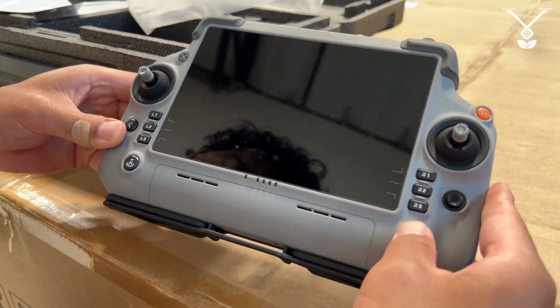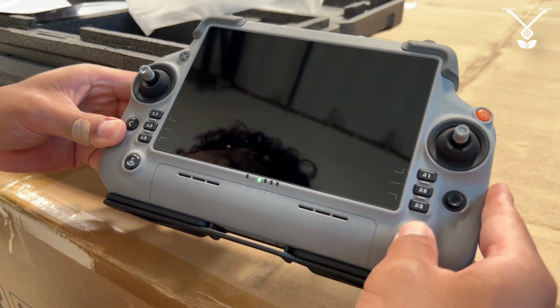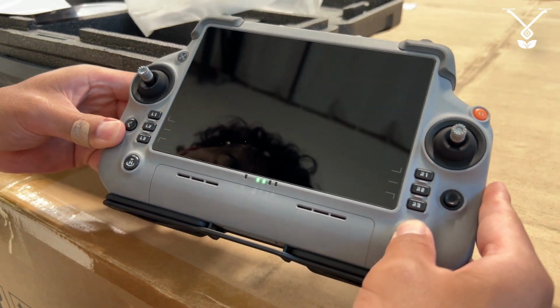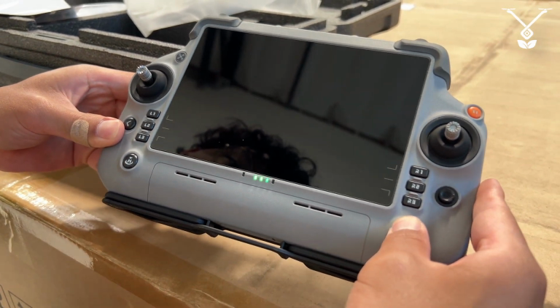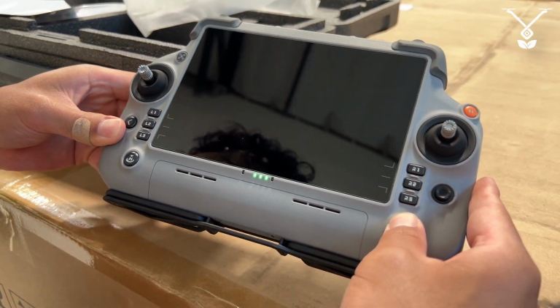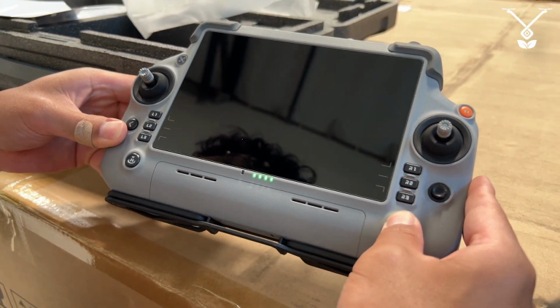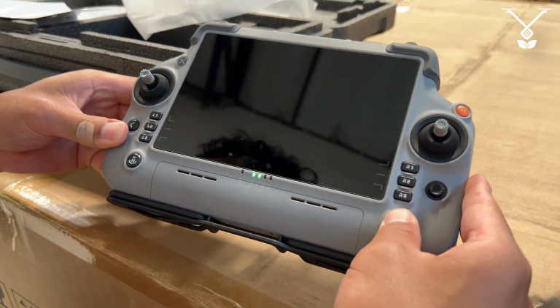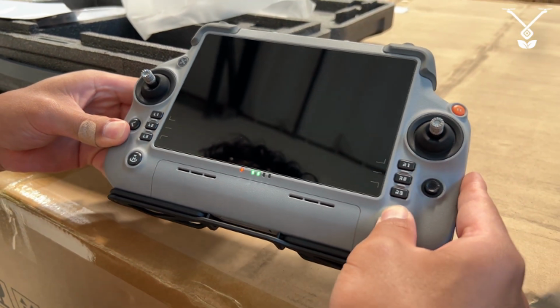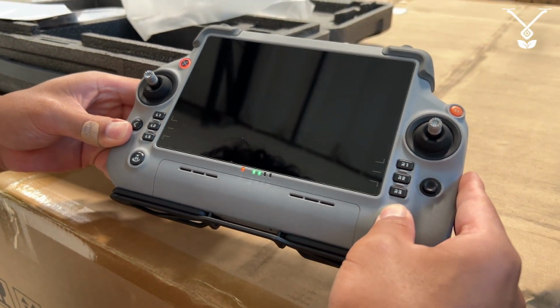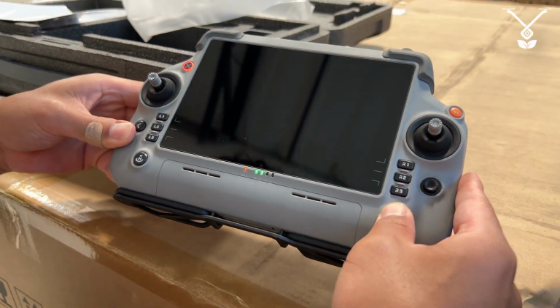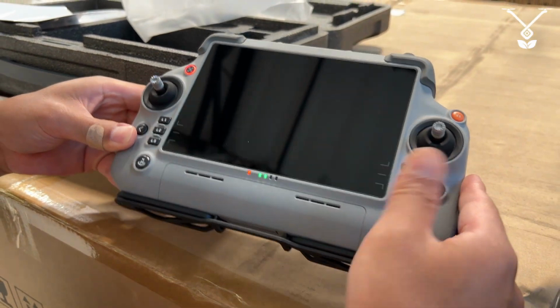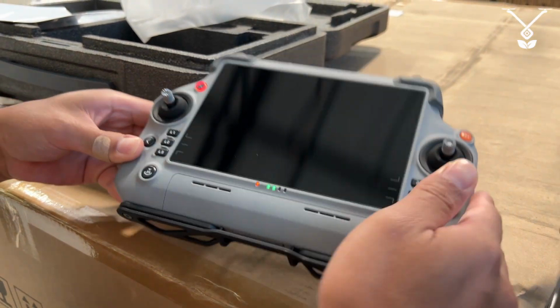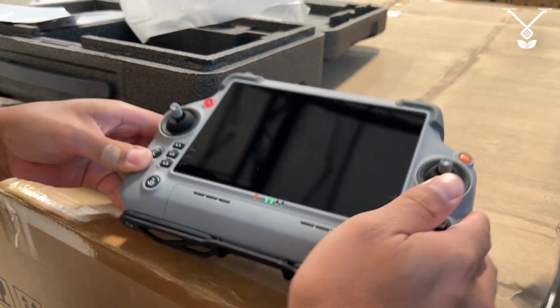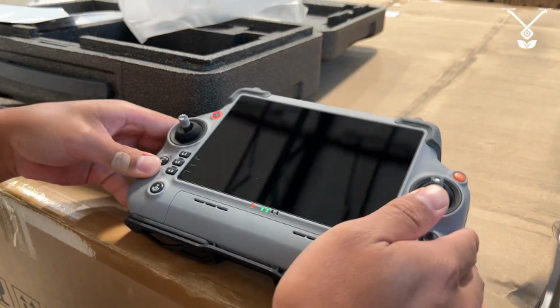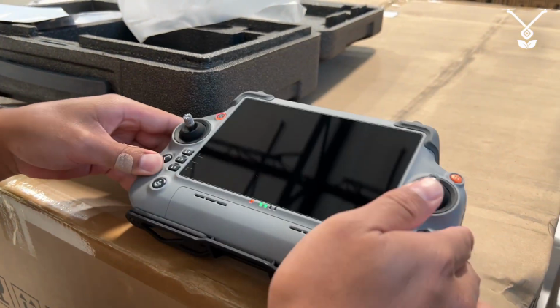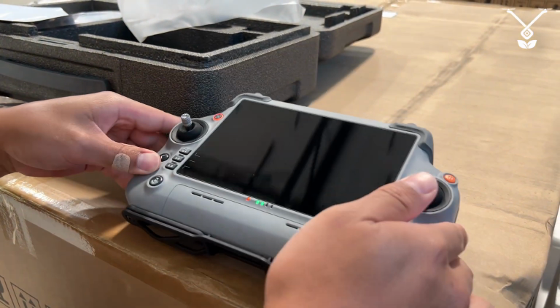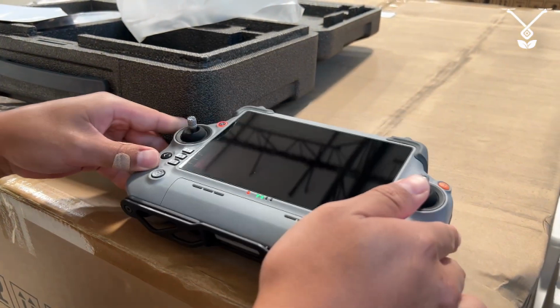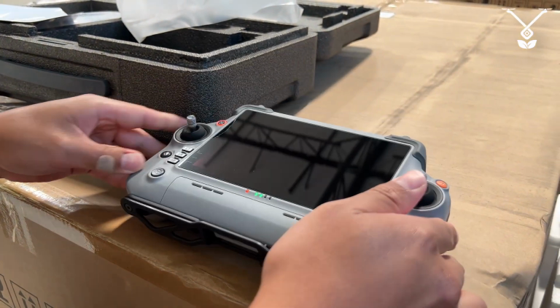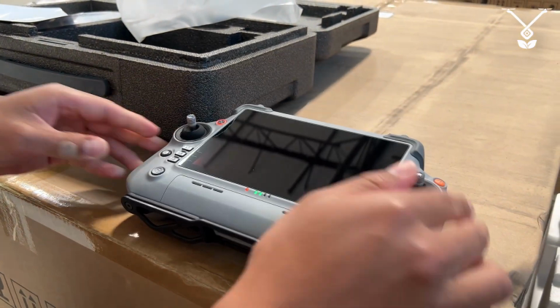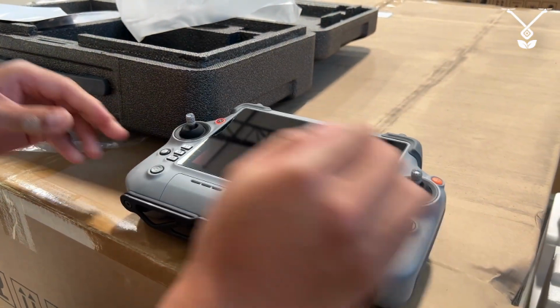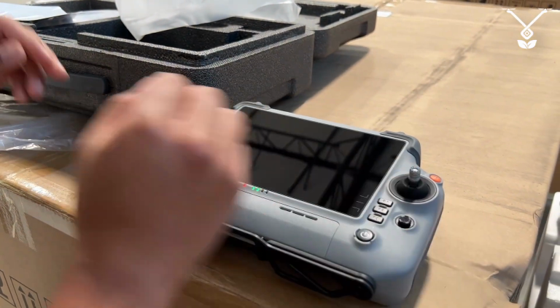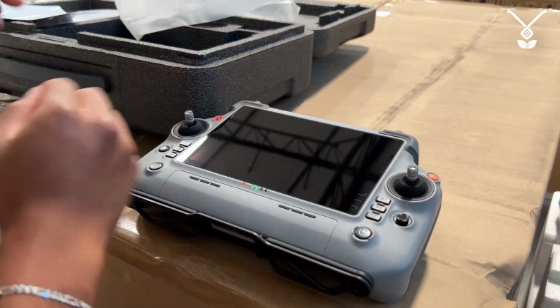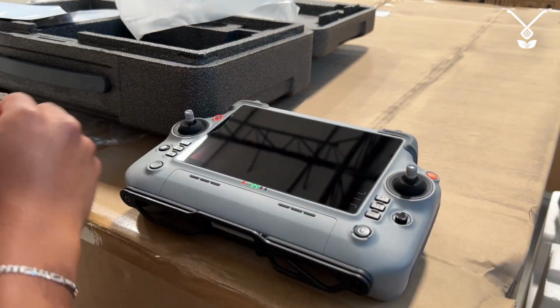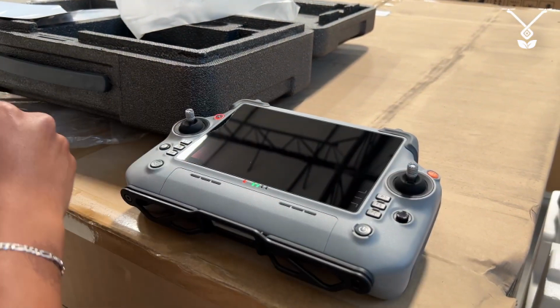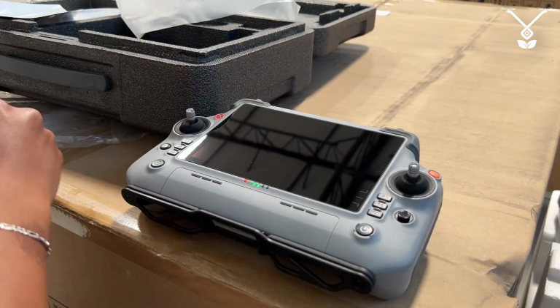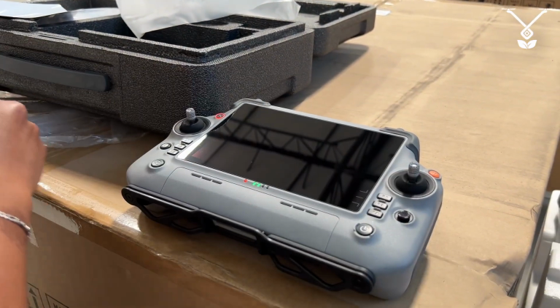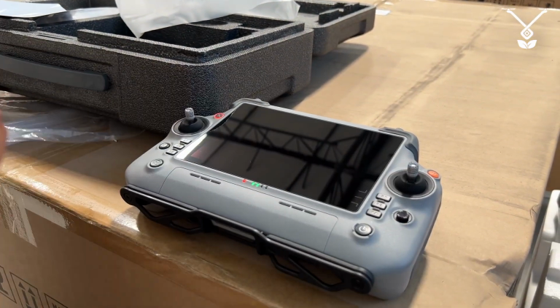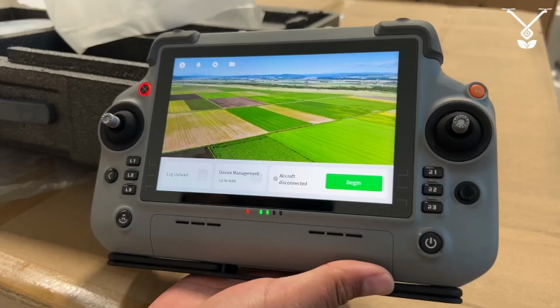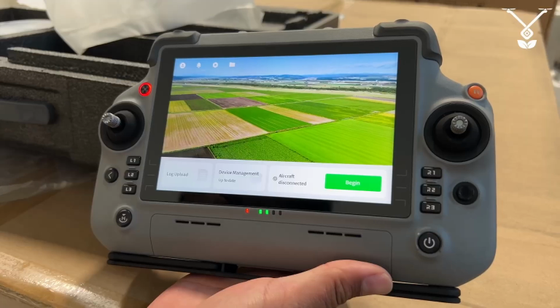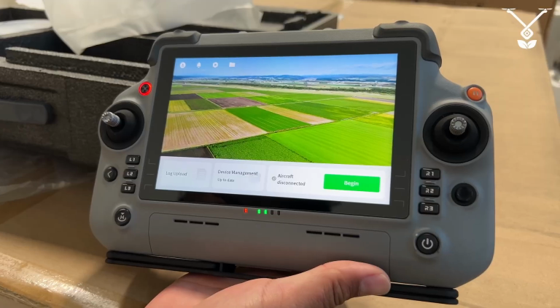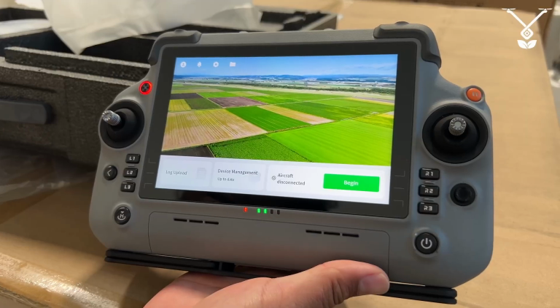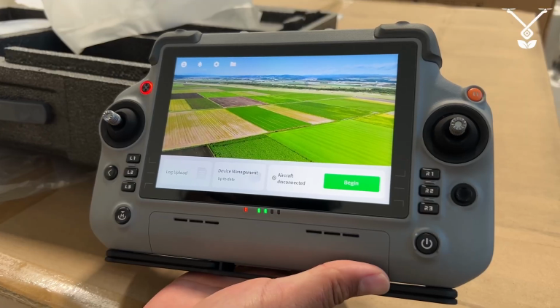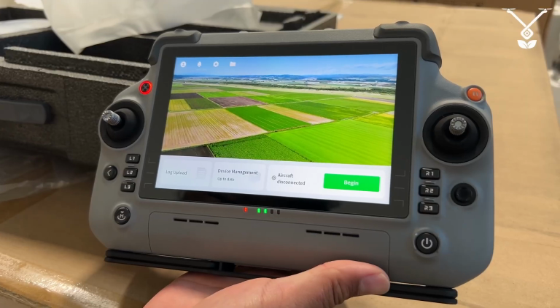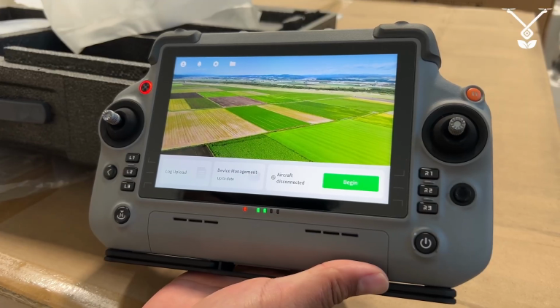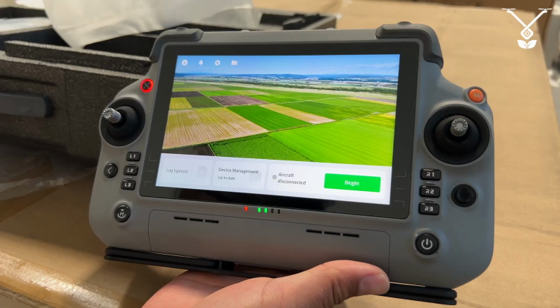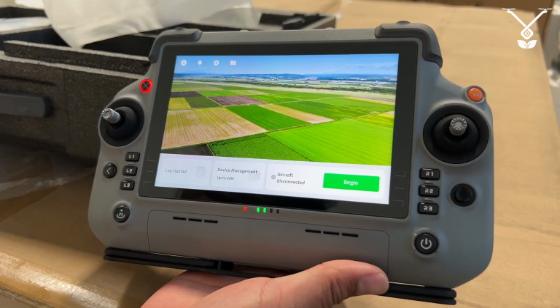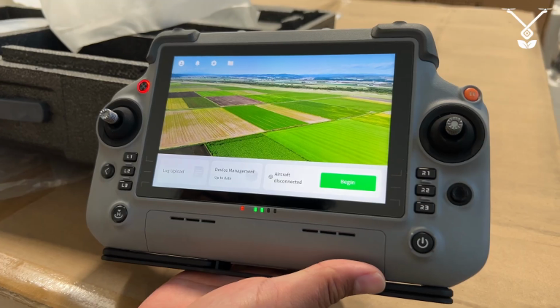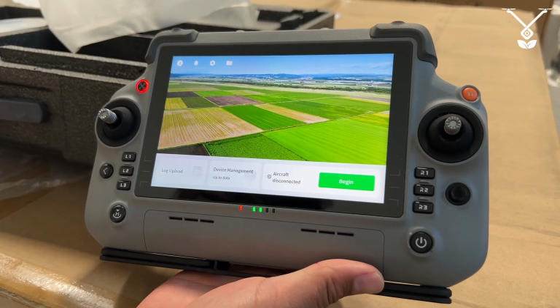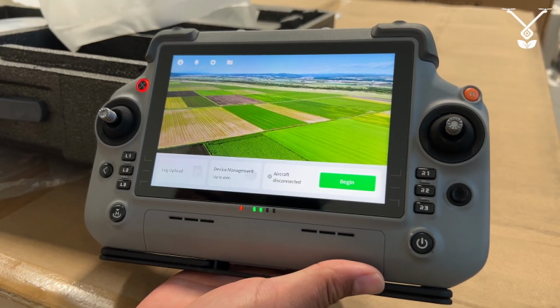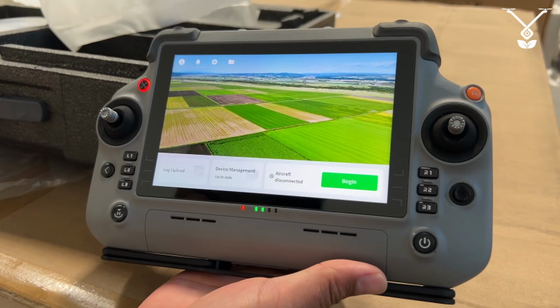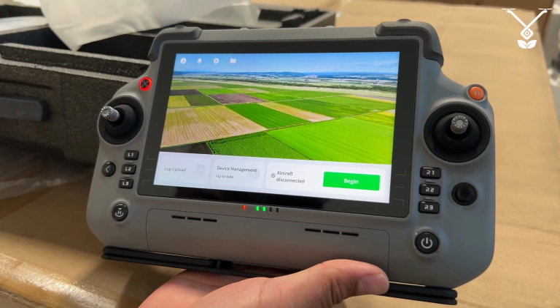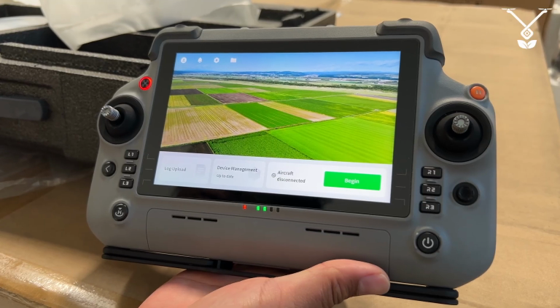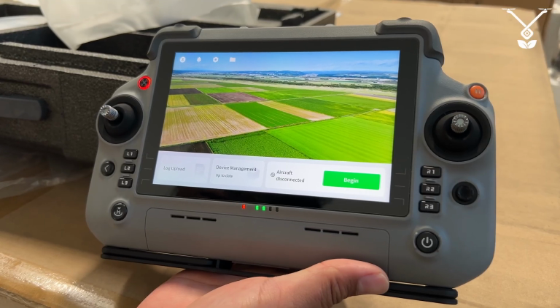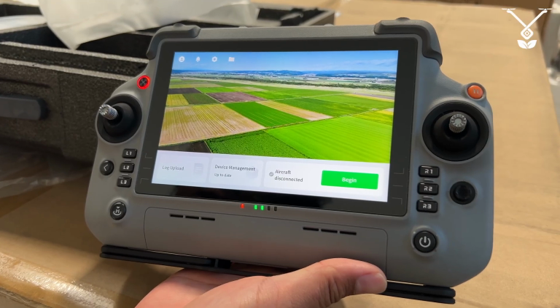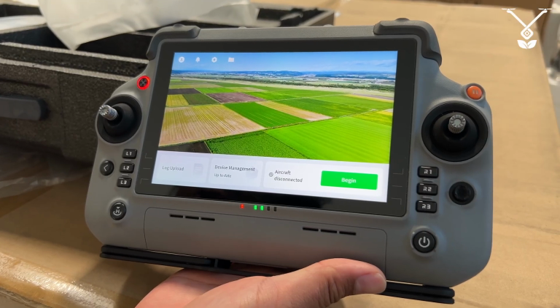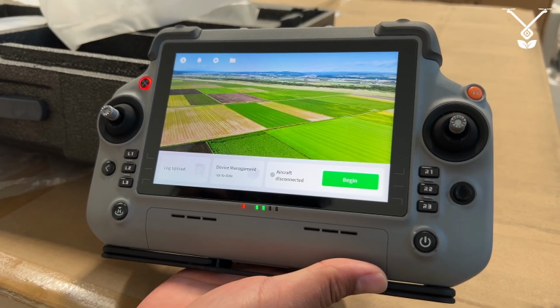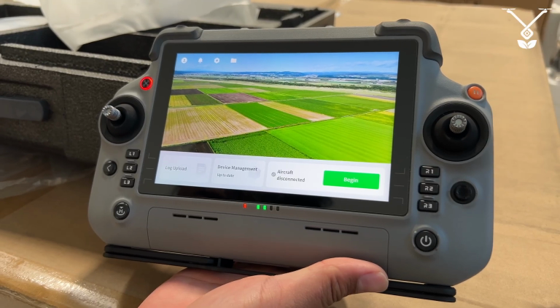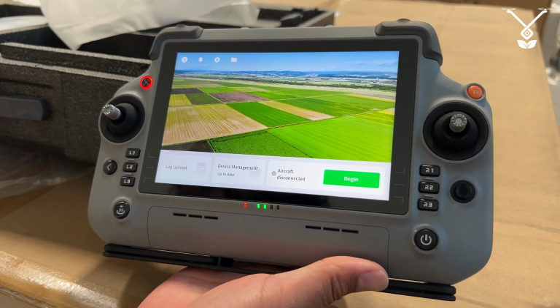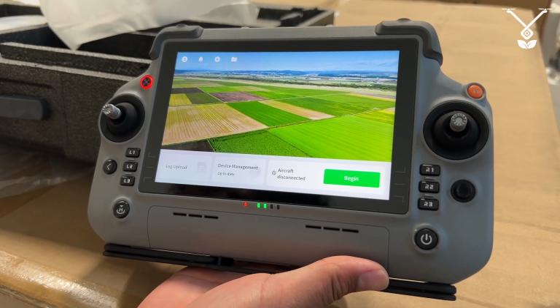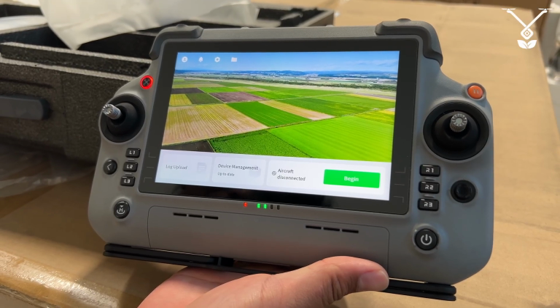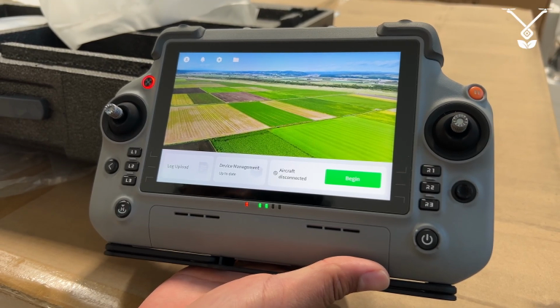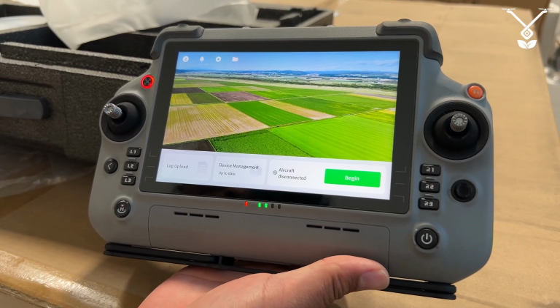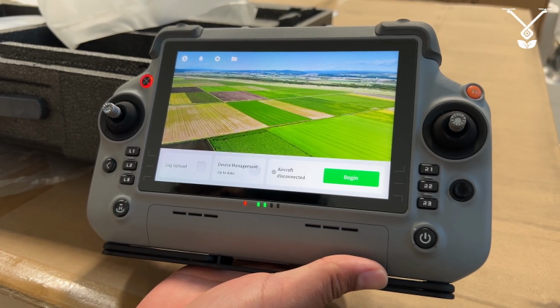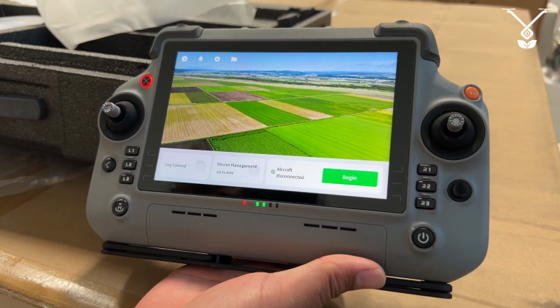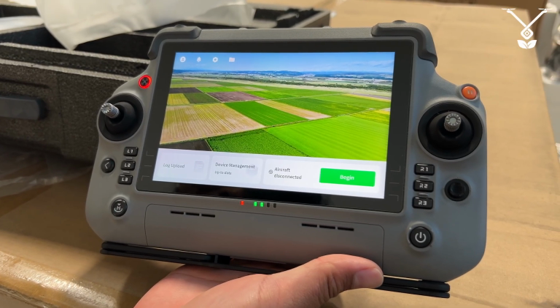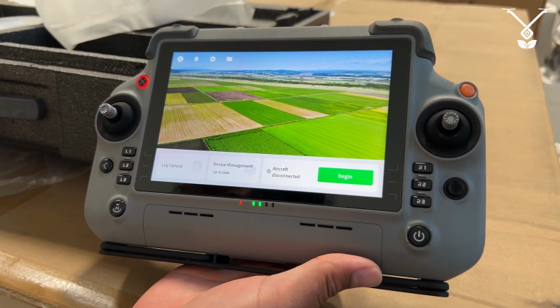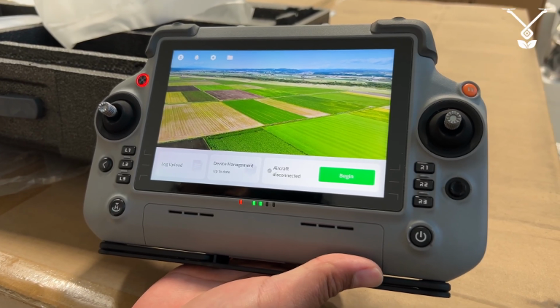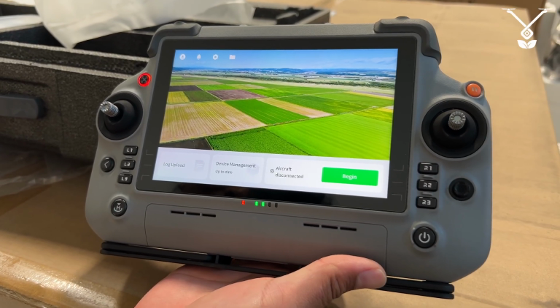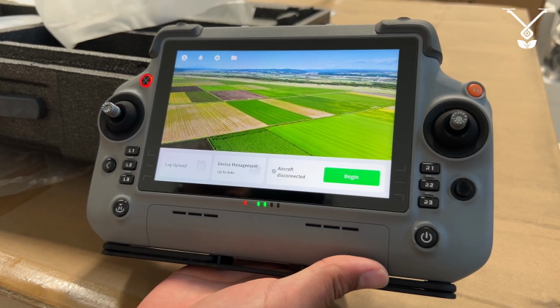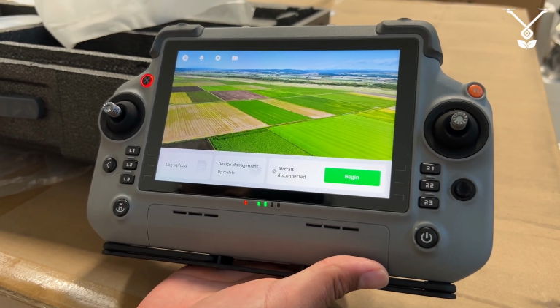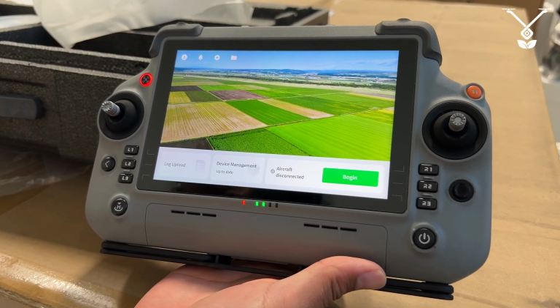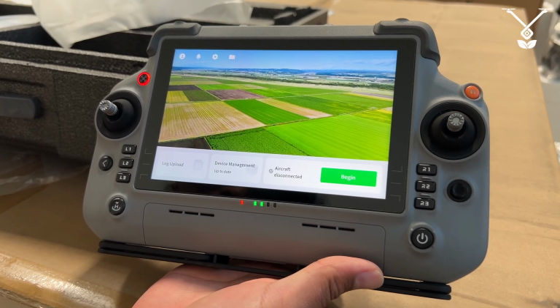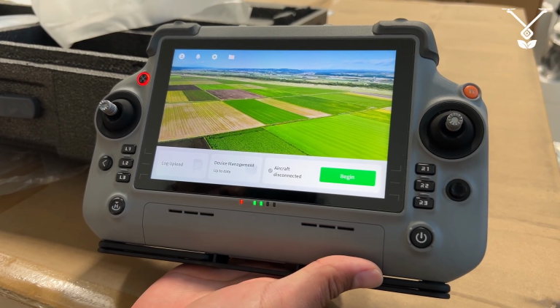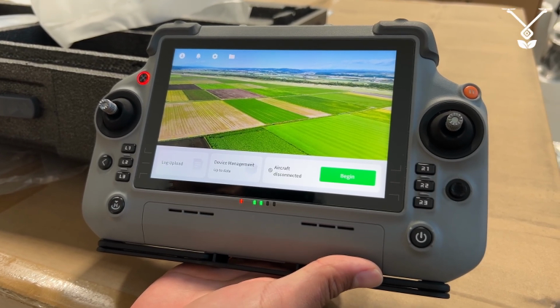Hold long enough — there you go. So once you have your remote on, you create an account, you're logged in and everything.